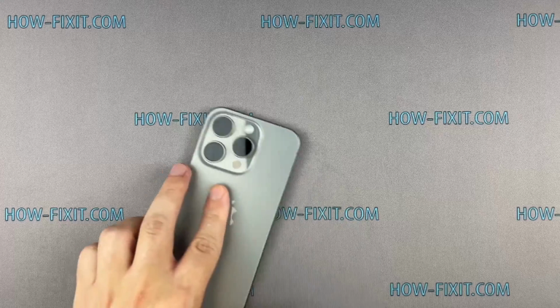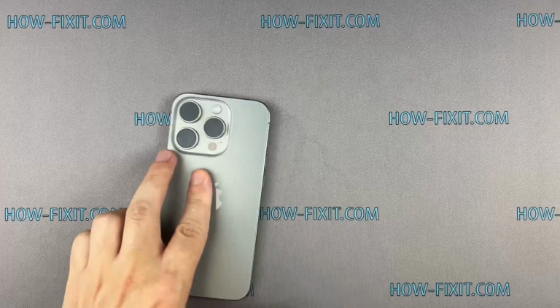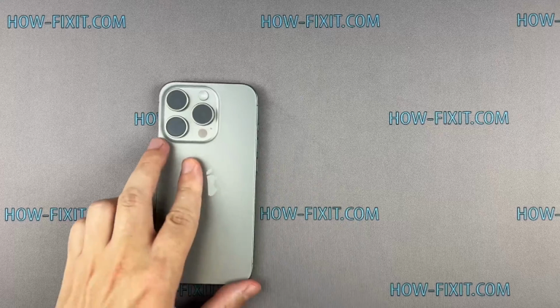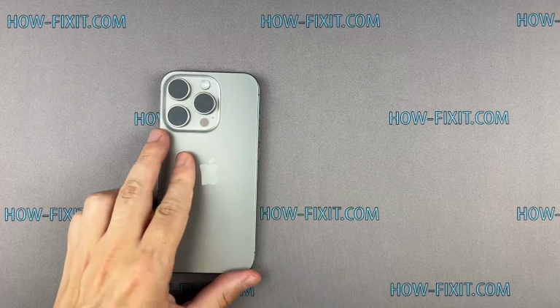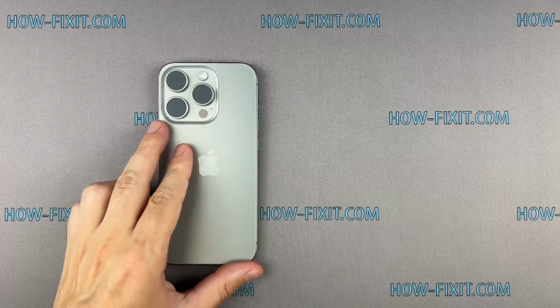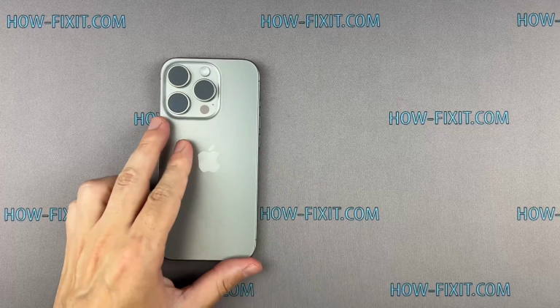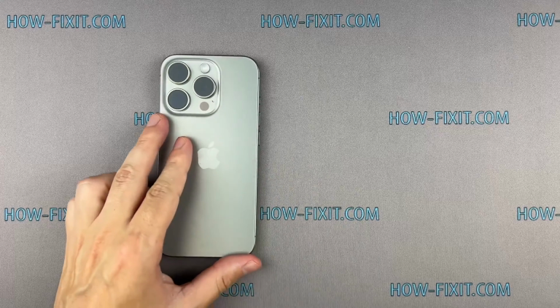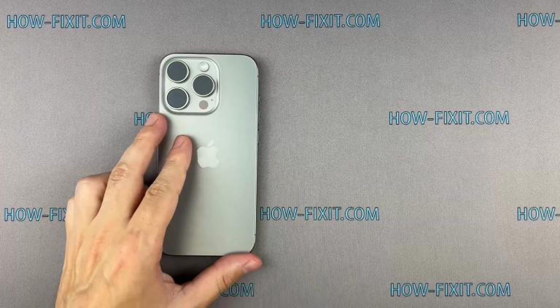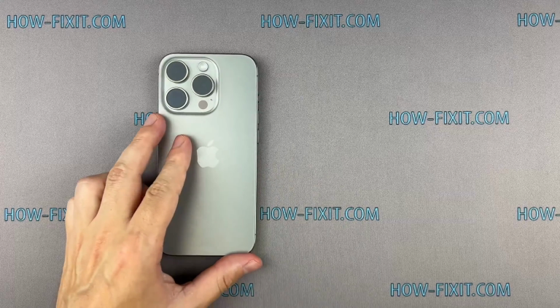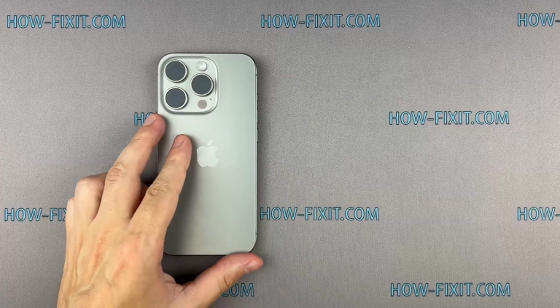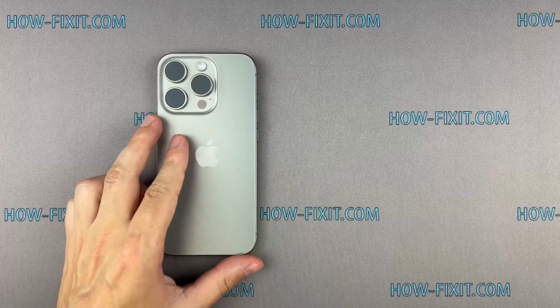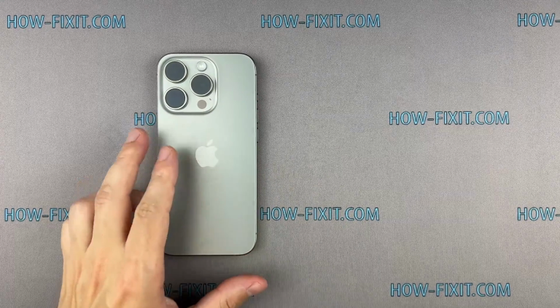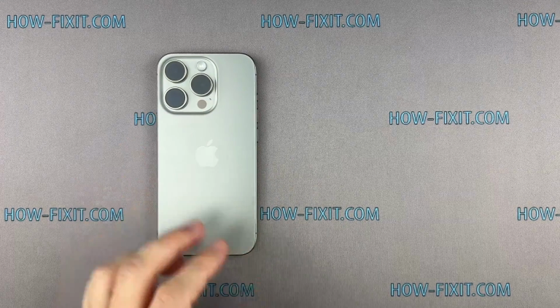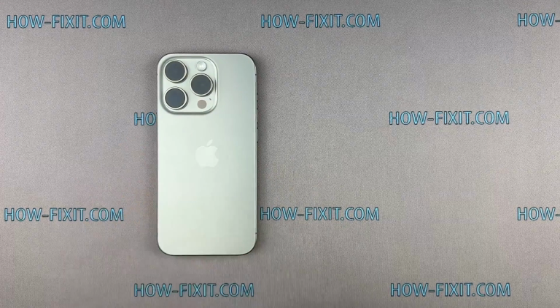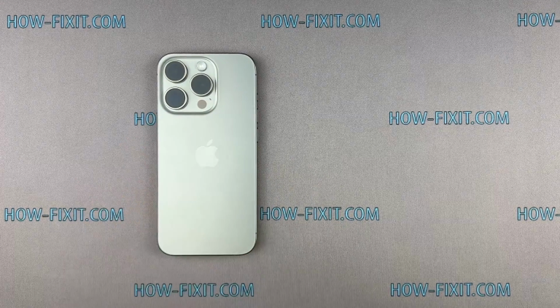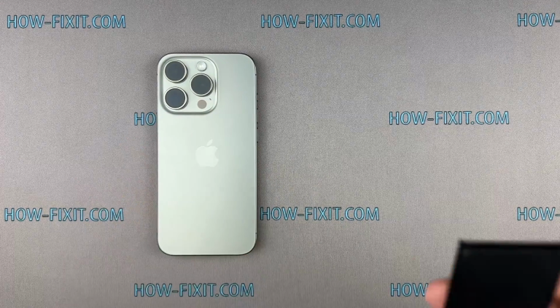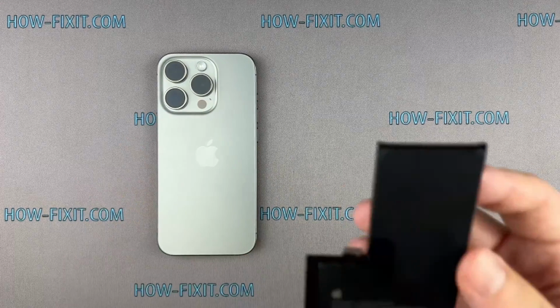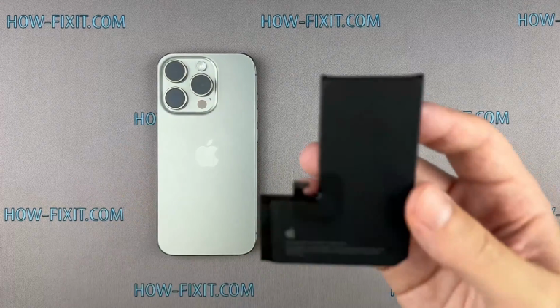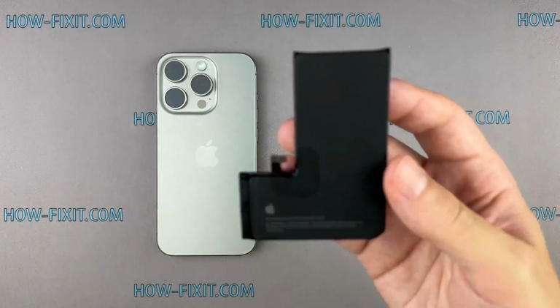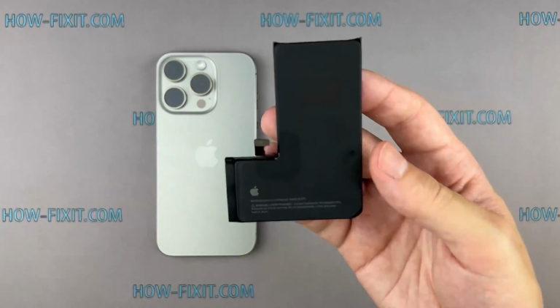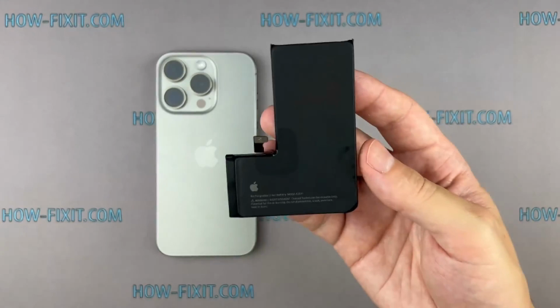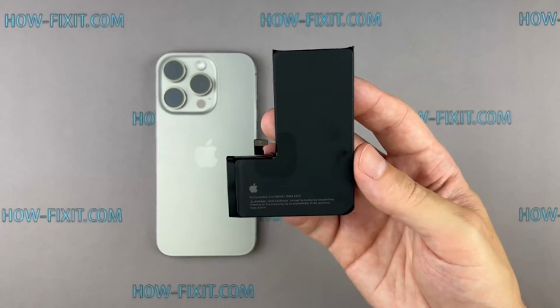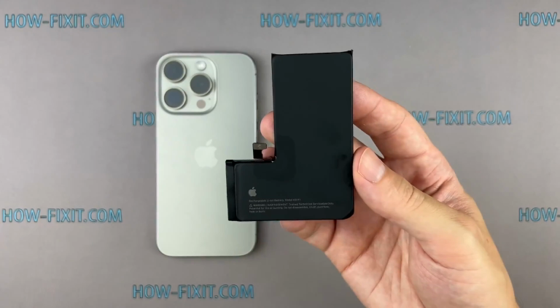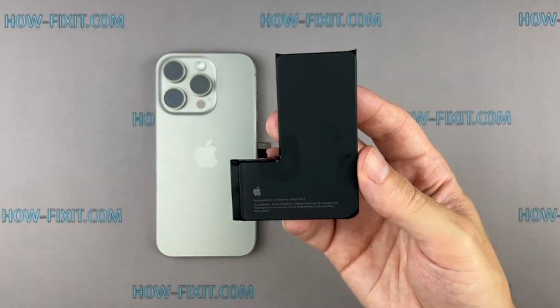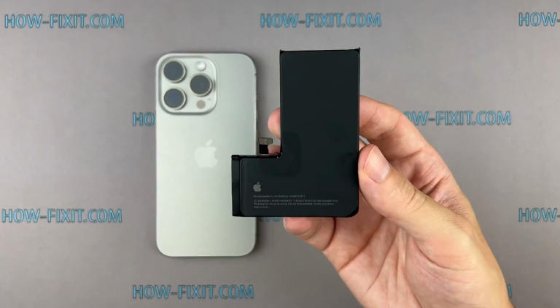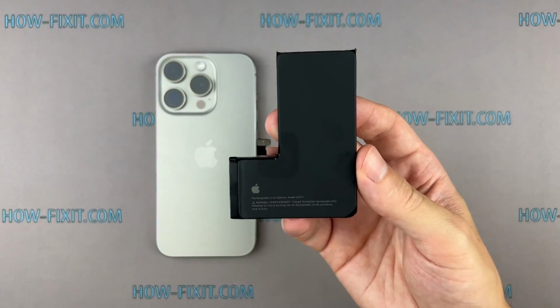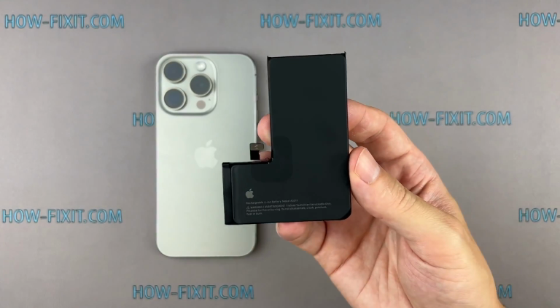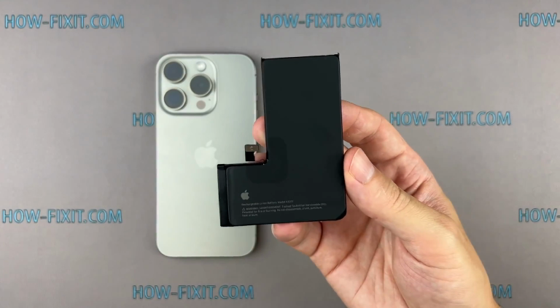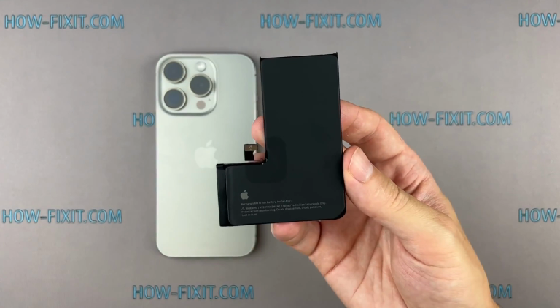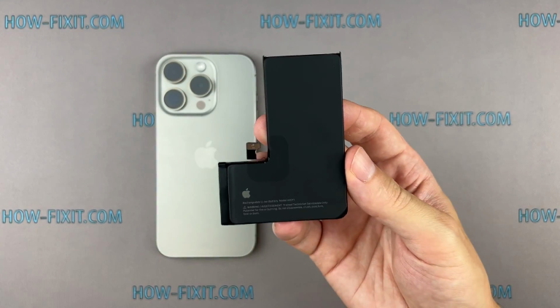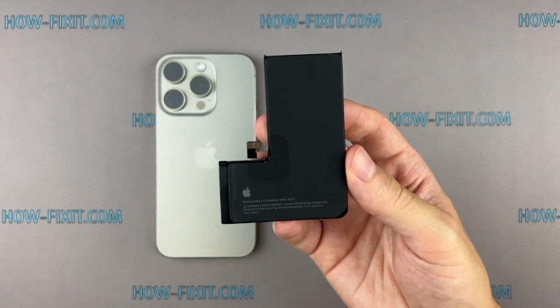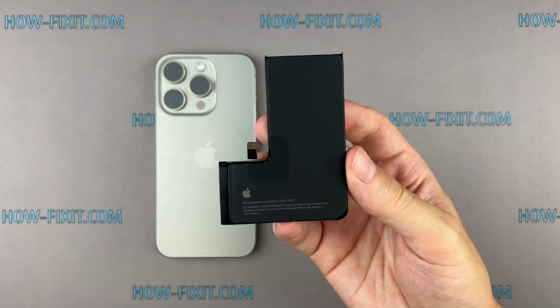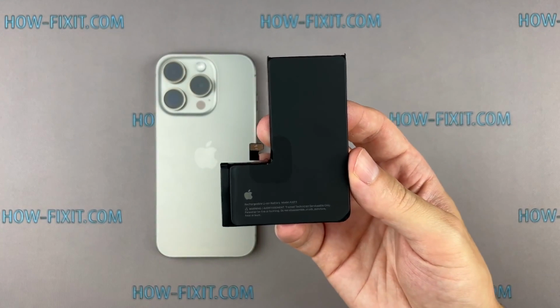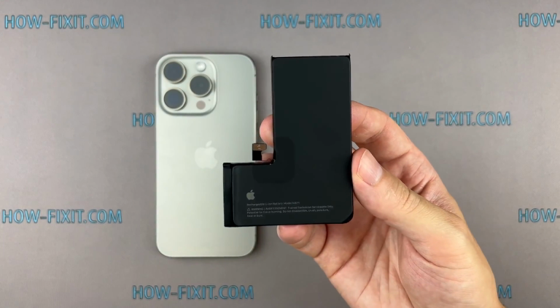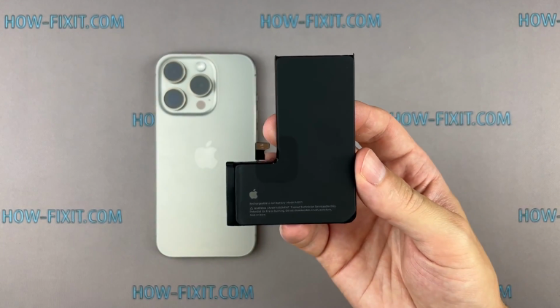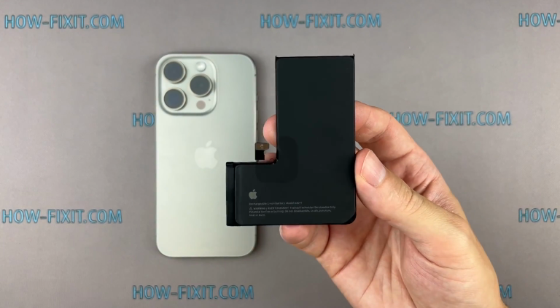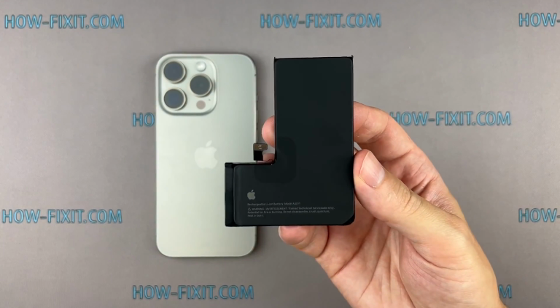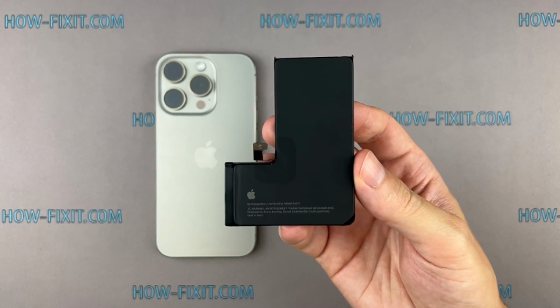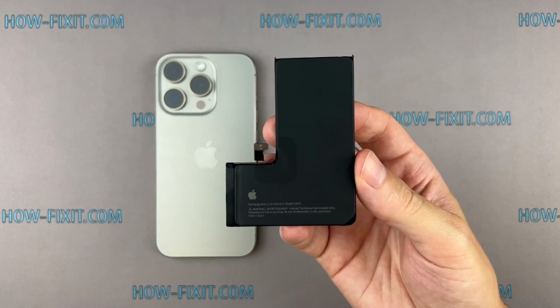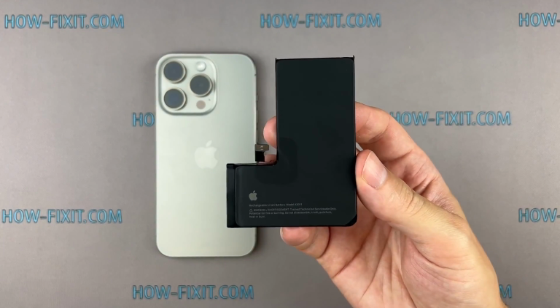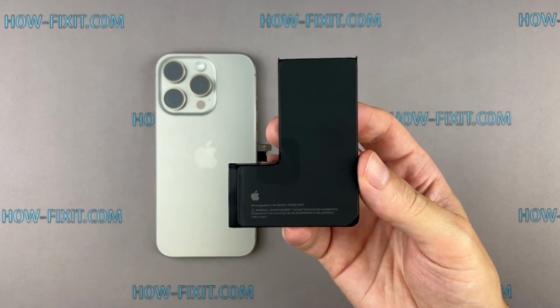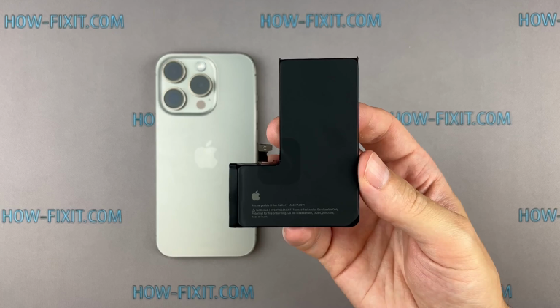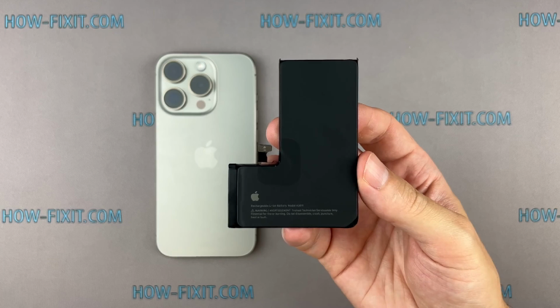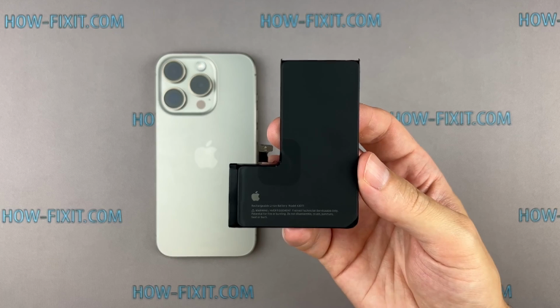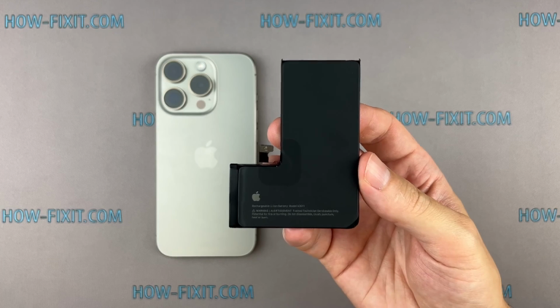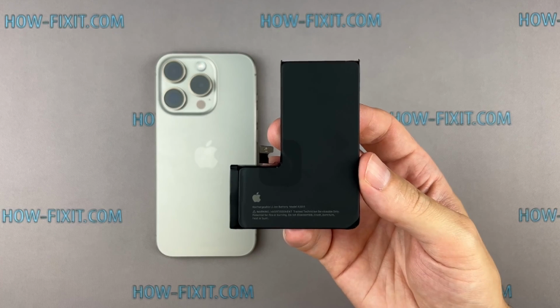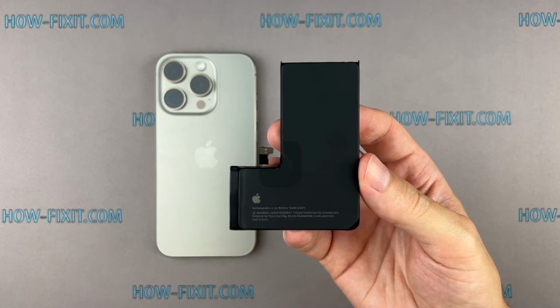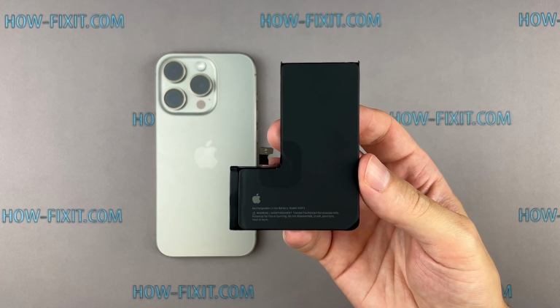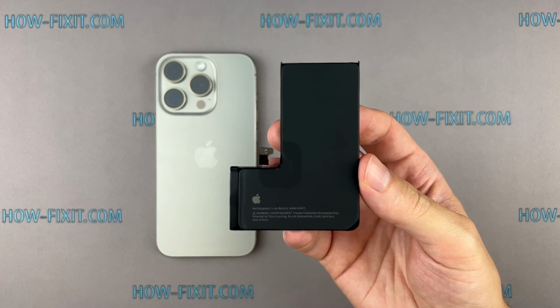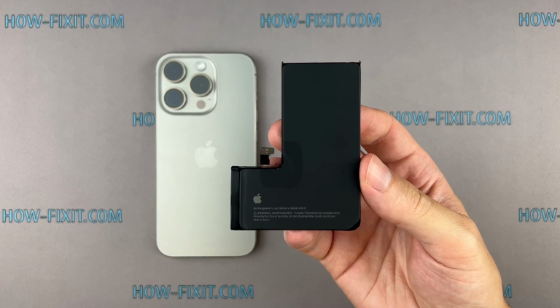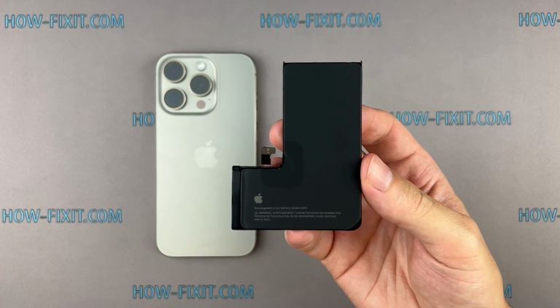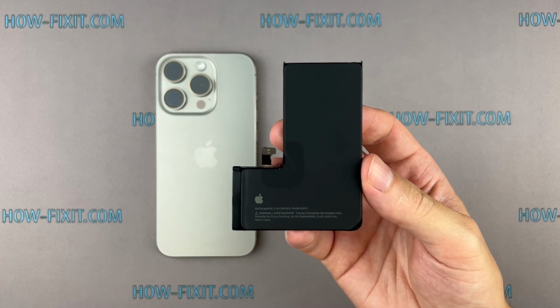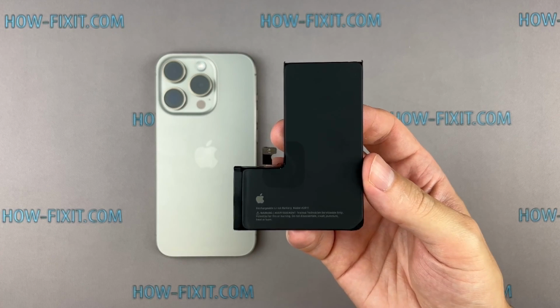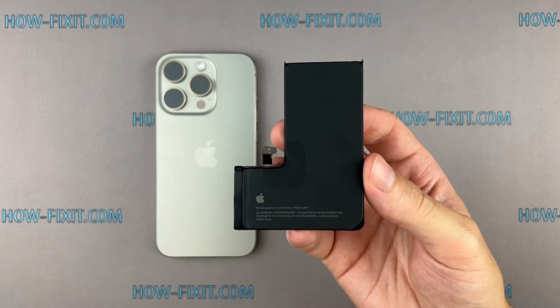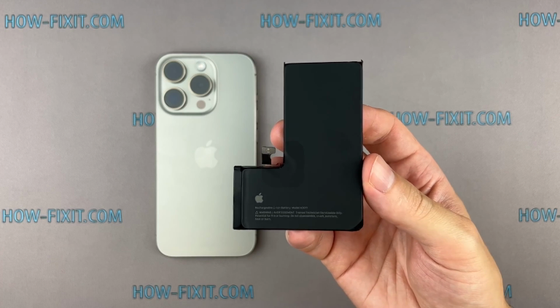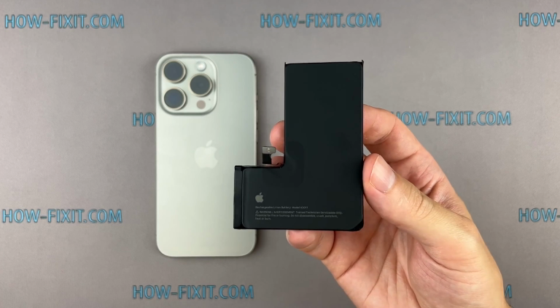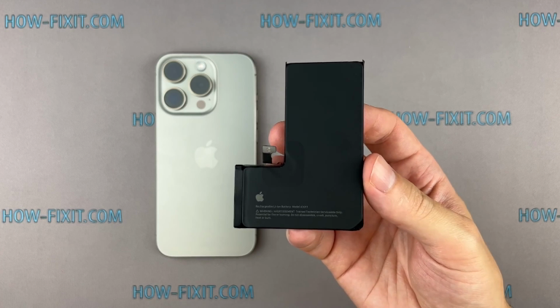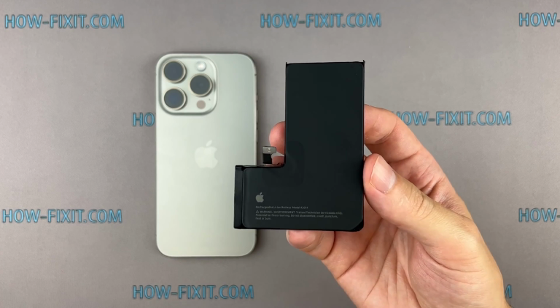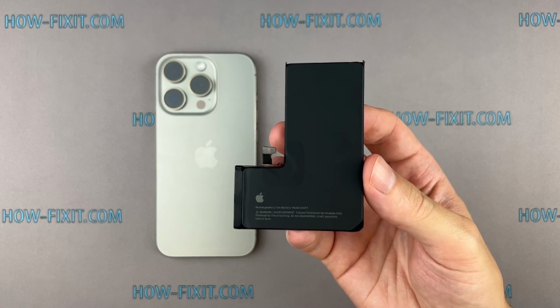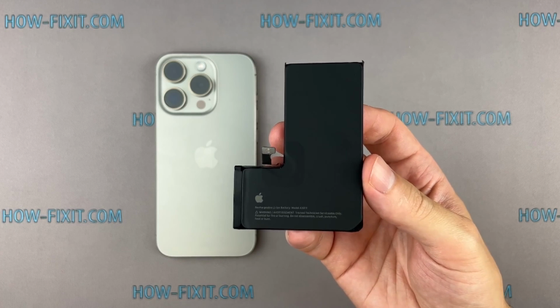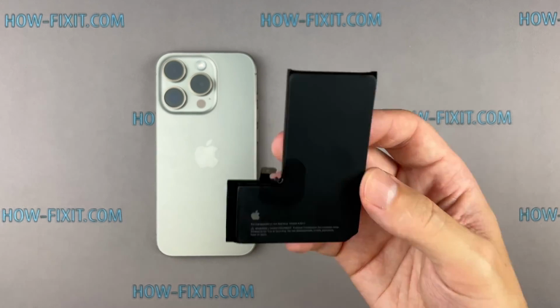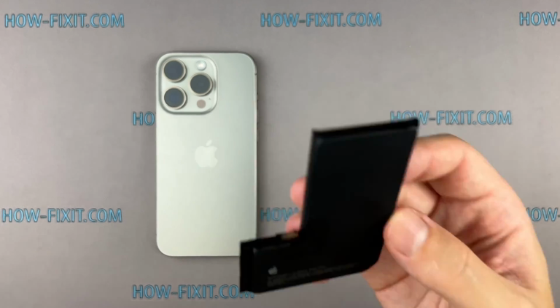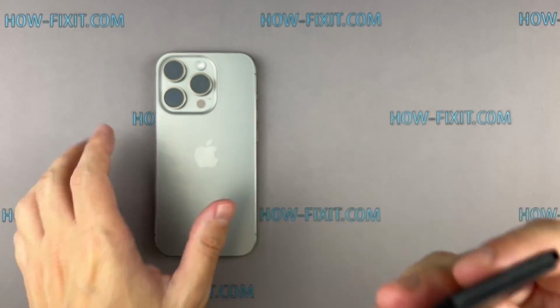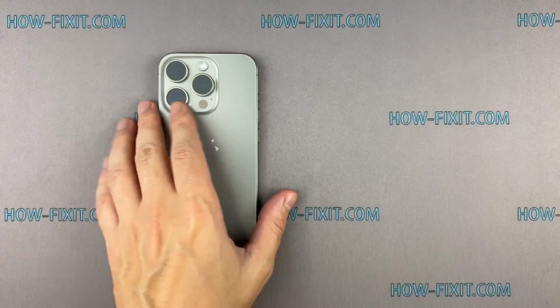Hey there, welcome to HowFixit. Today, I'll show you a comprehensive guide on how to replace the battery on the iPhone 15 Pro.